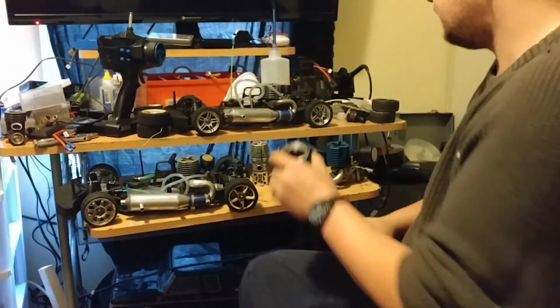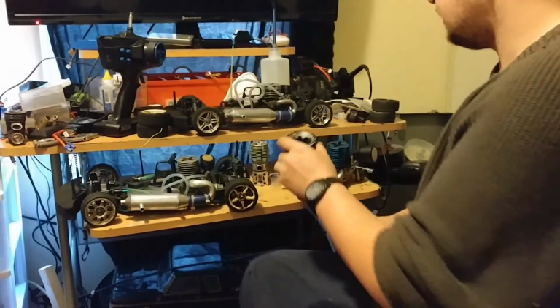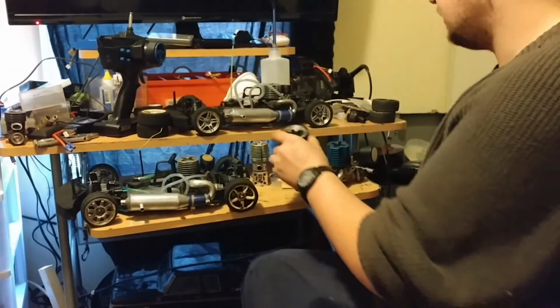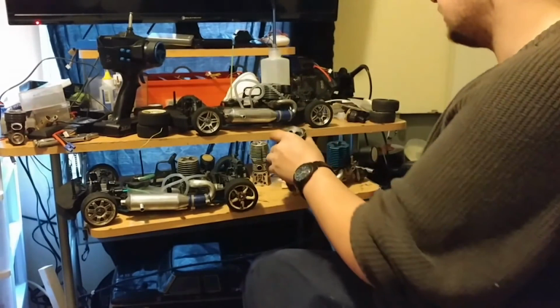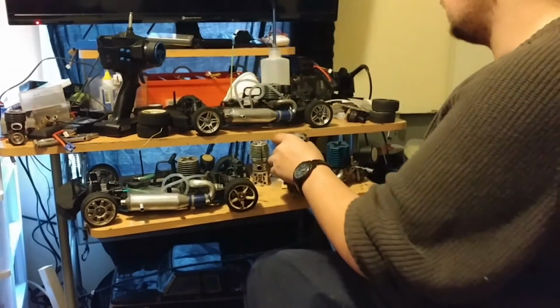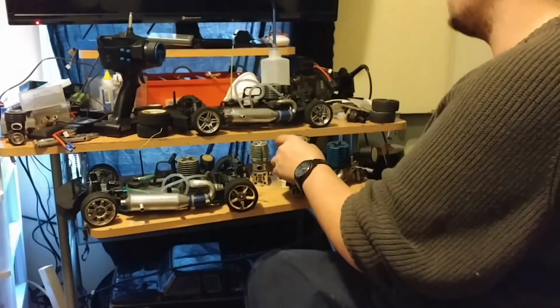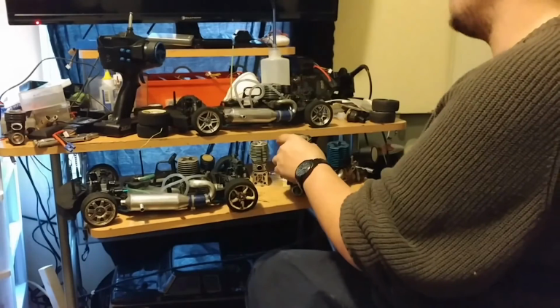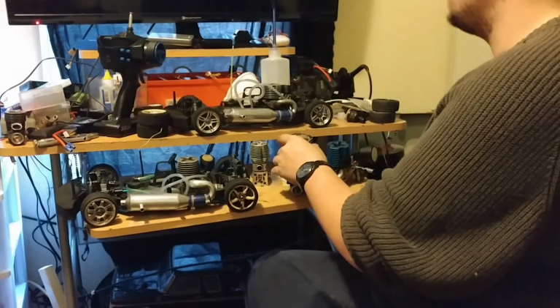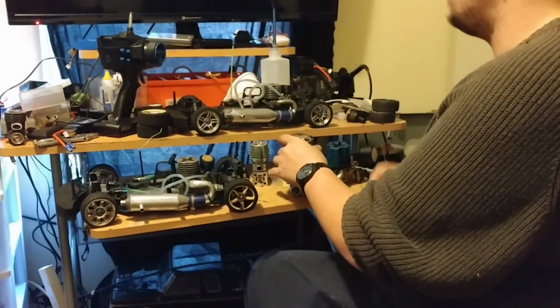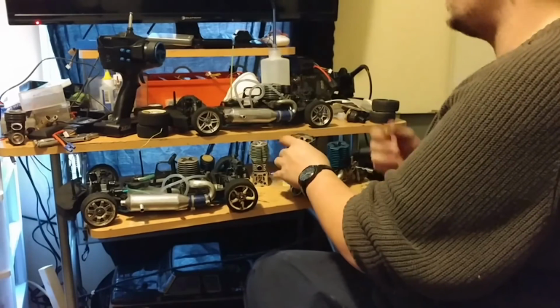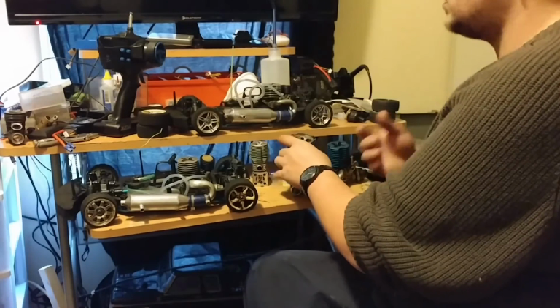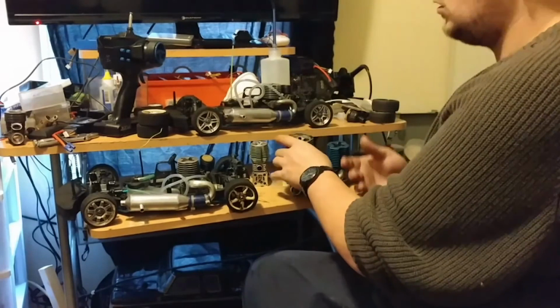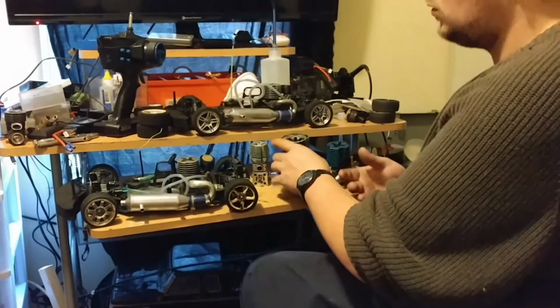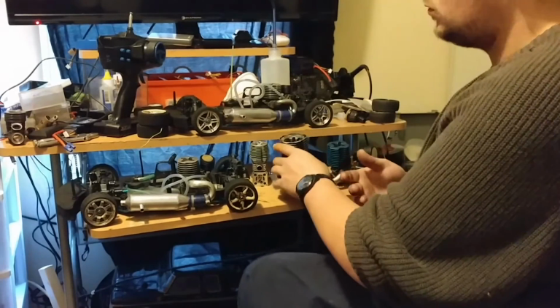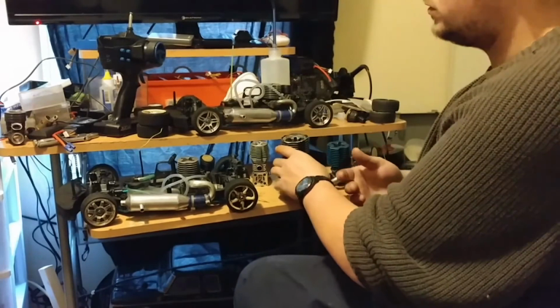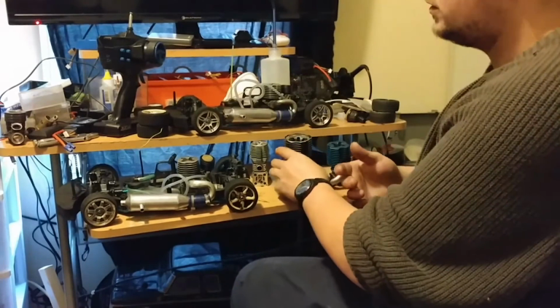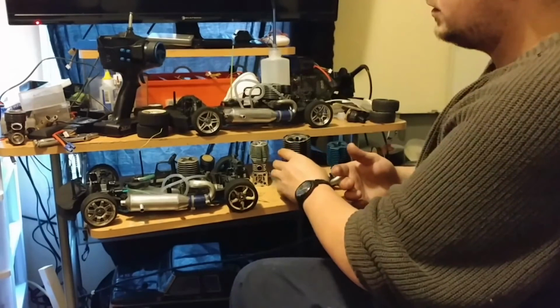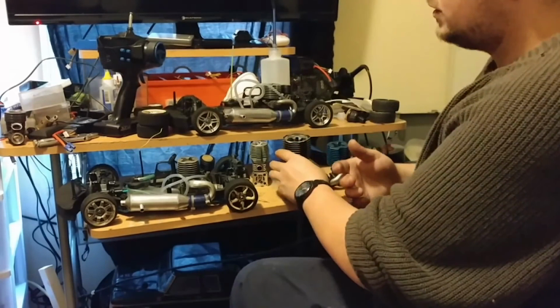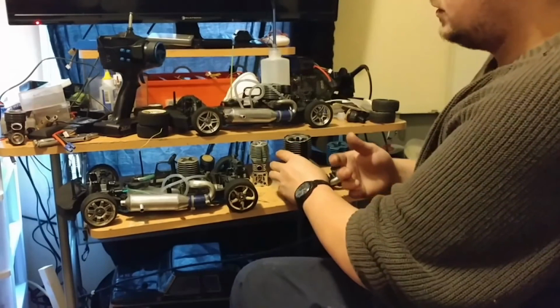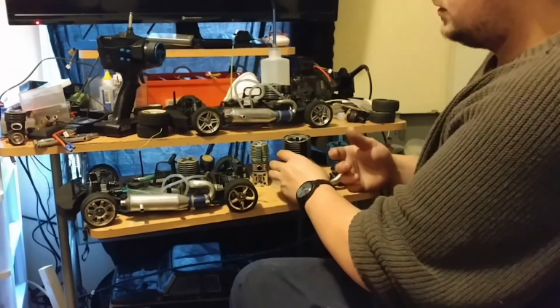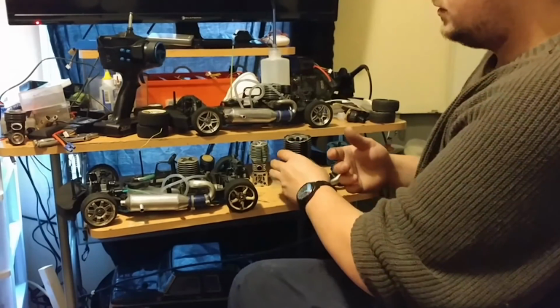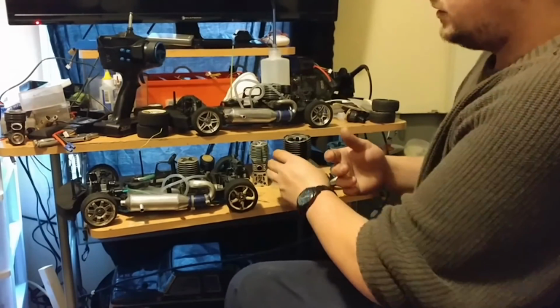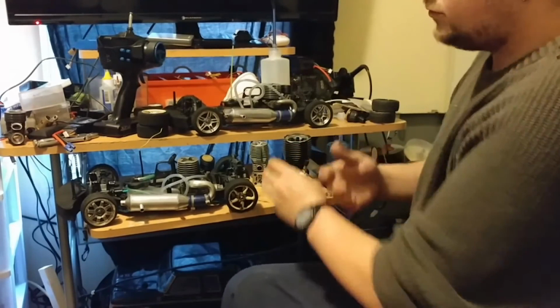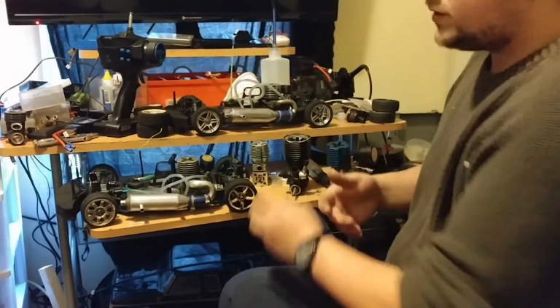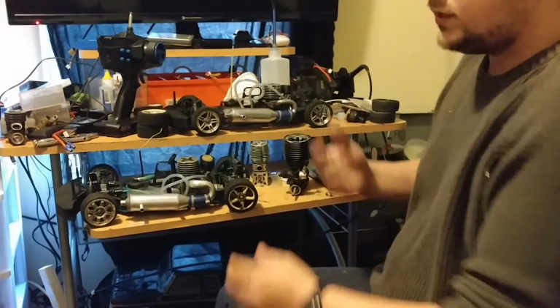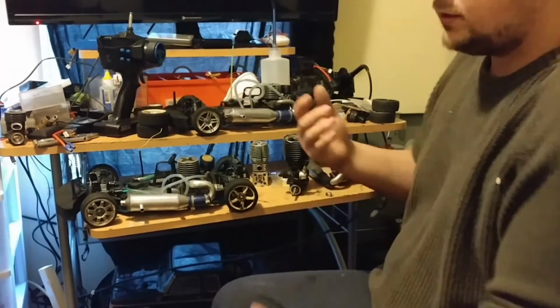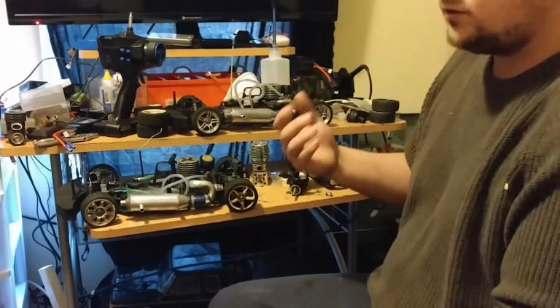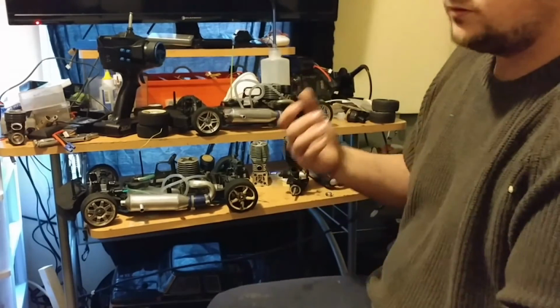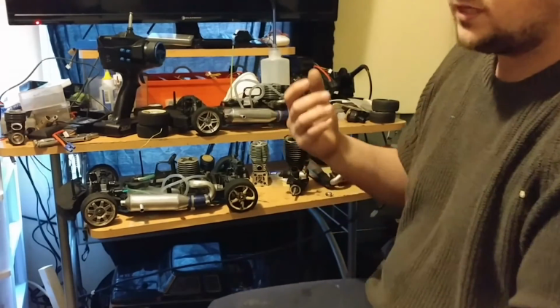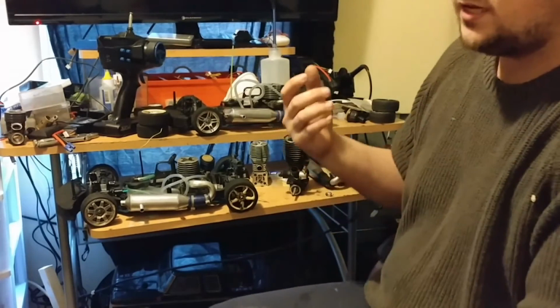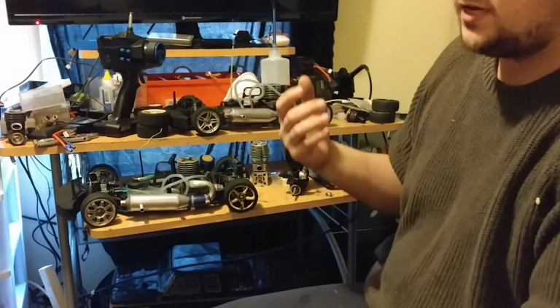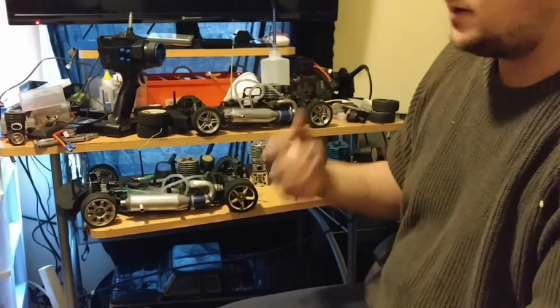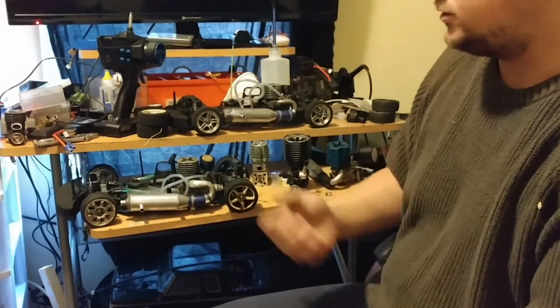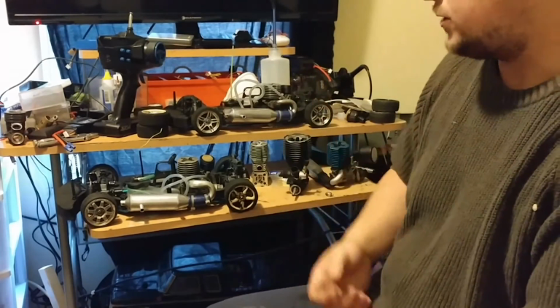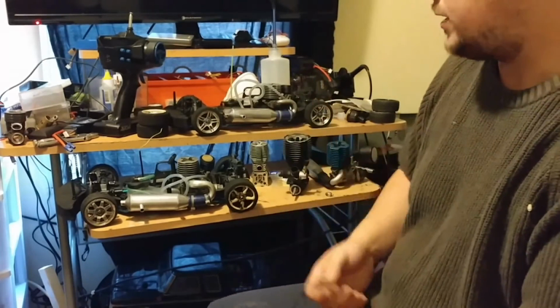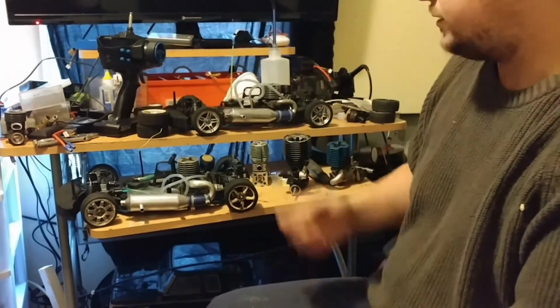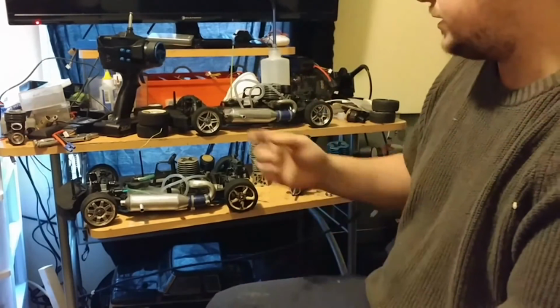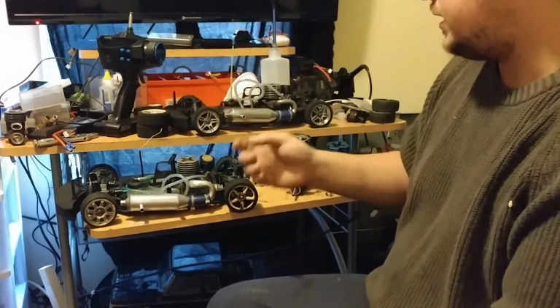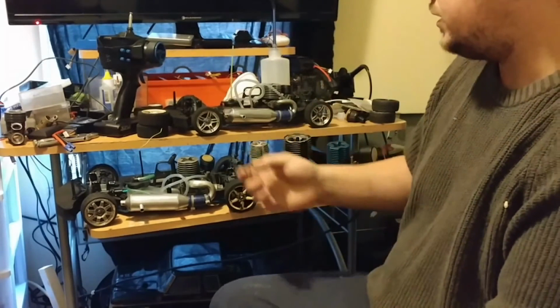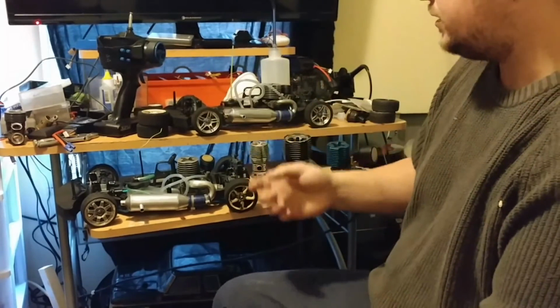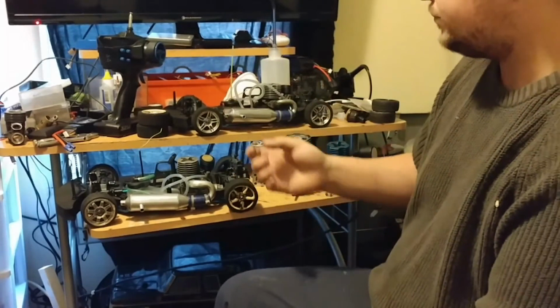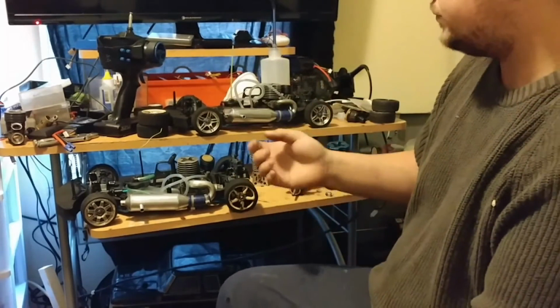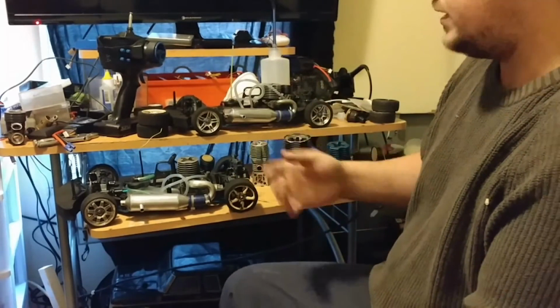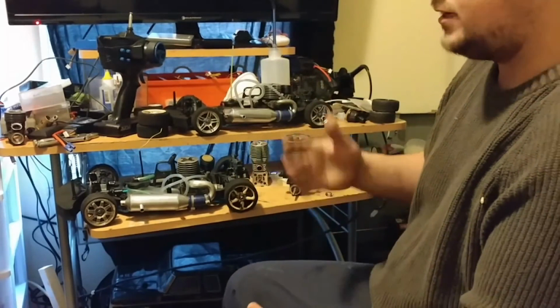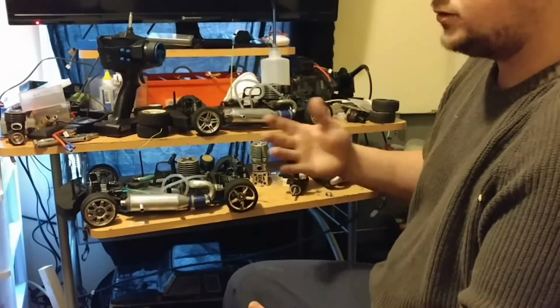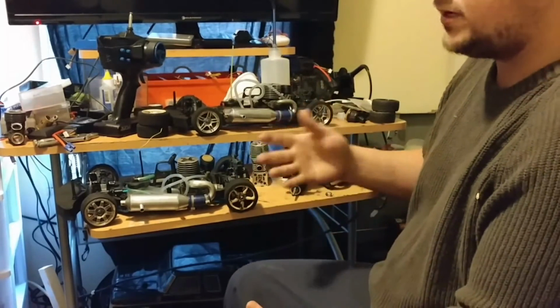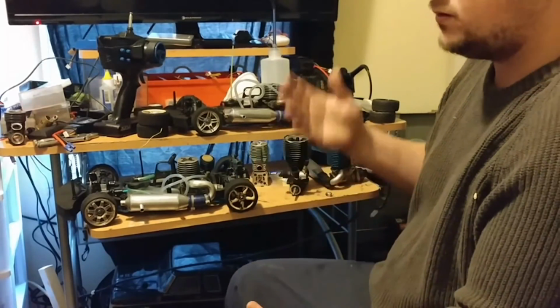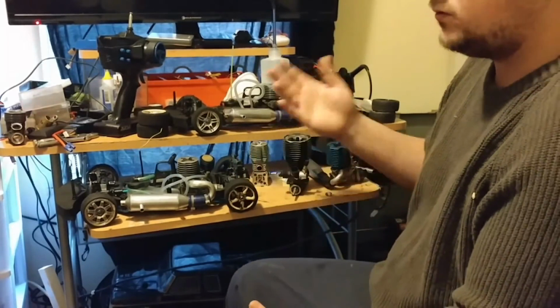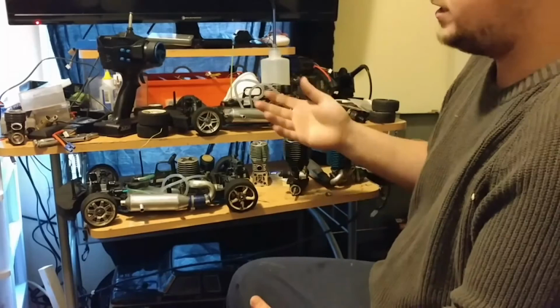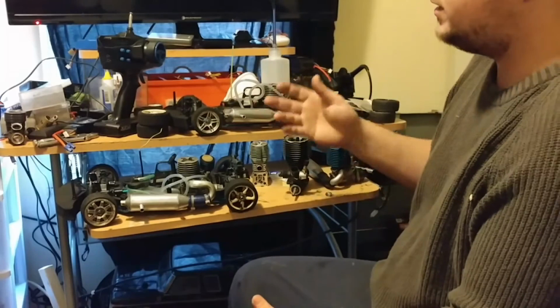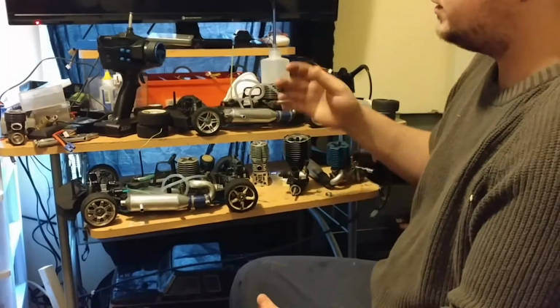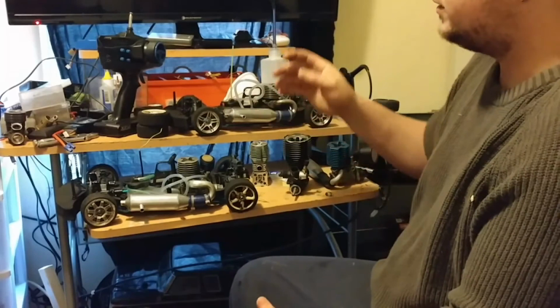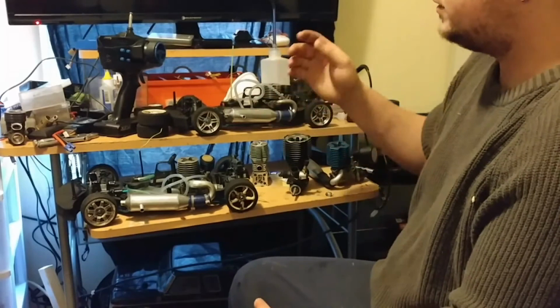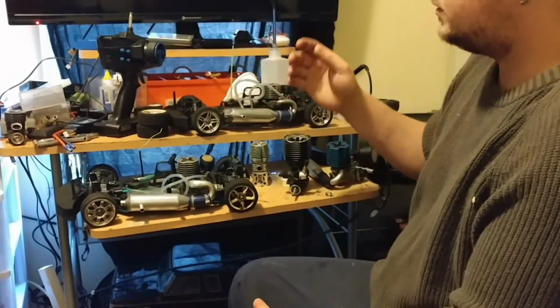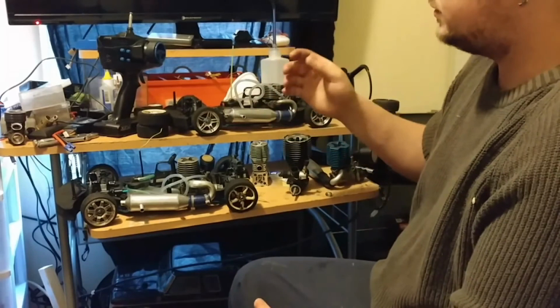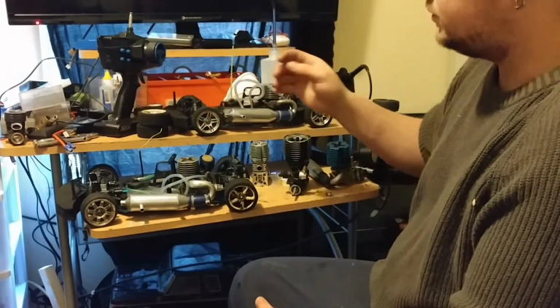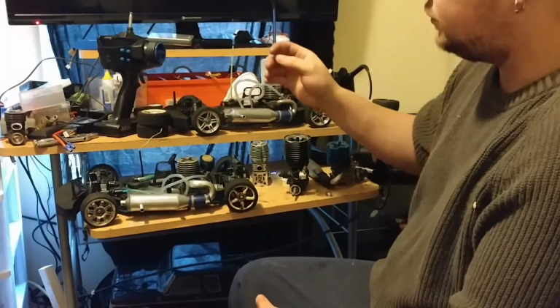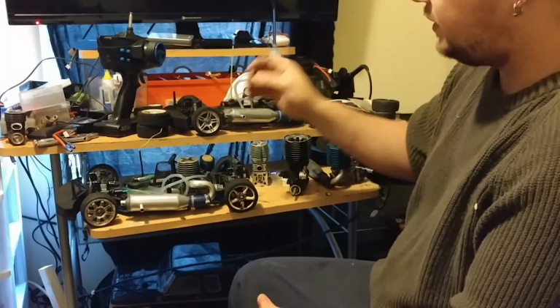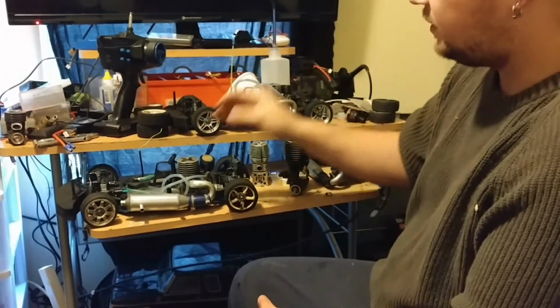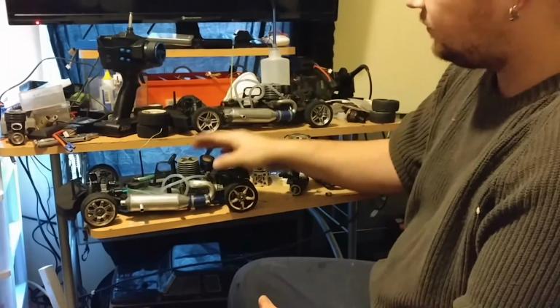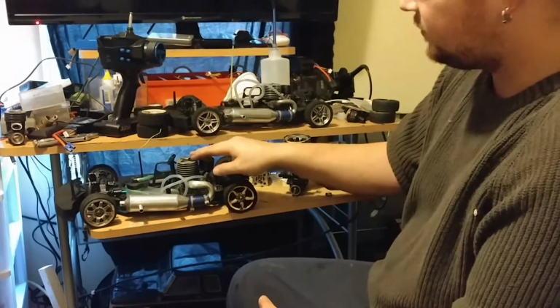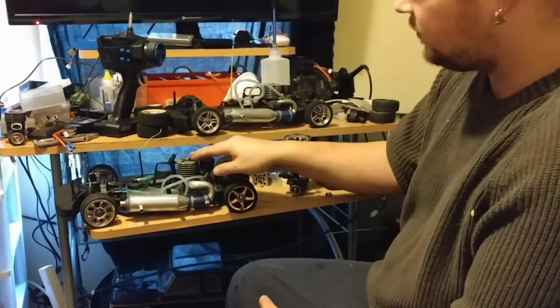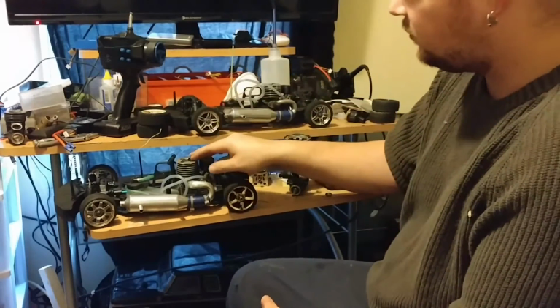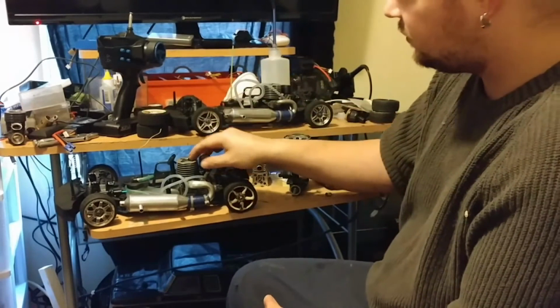Sometimes if it's cold you can use a hair dryer or heat gun to heat up the motor, and that will make it fire faster.